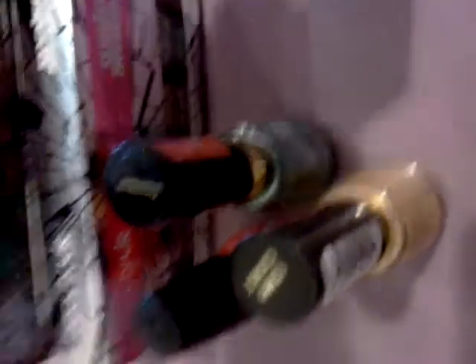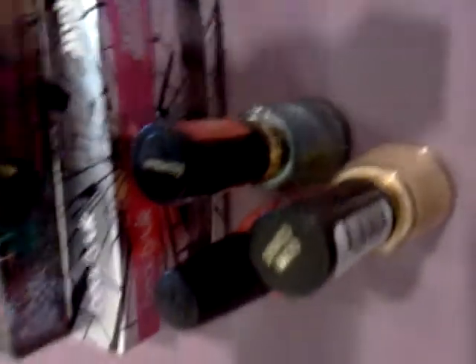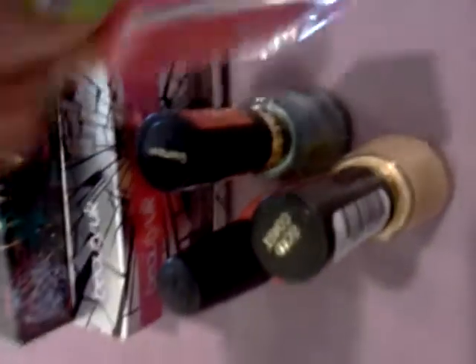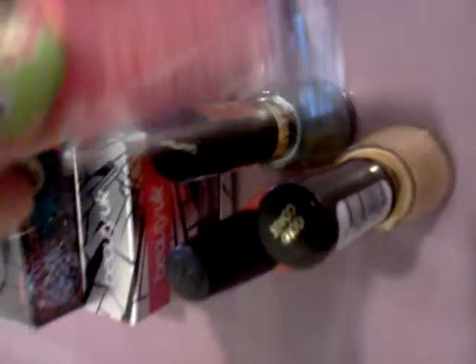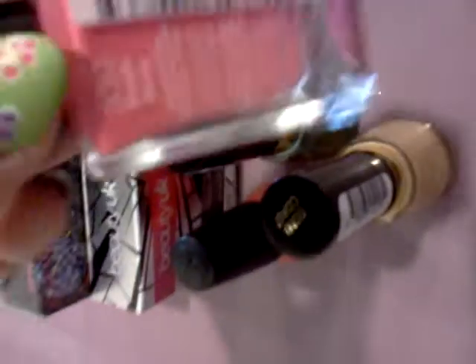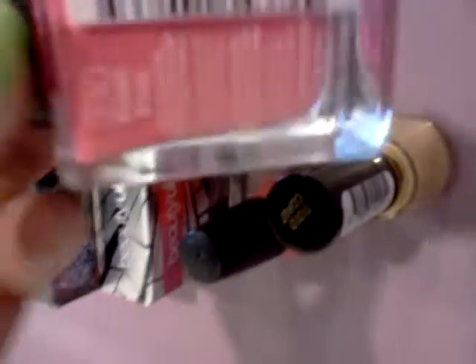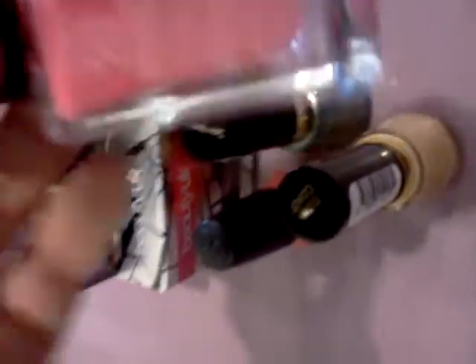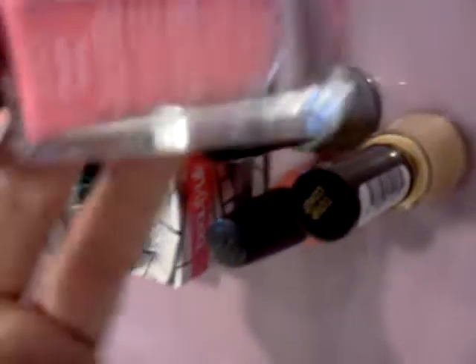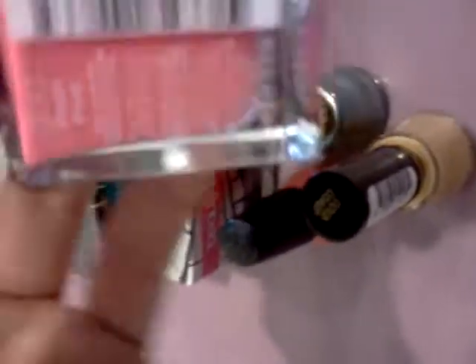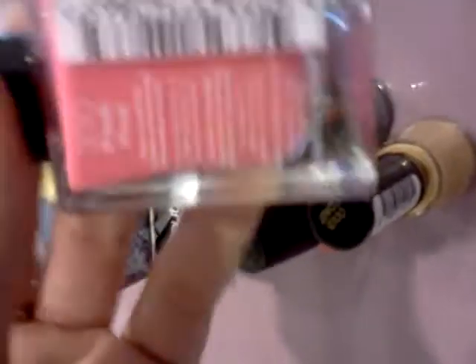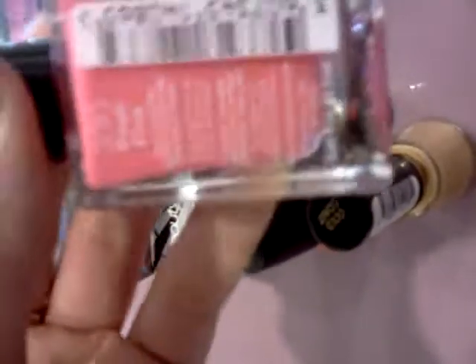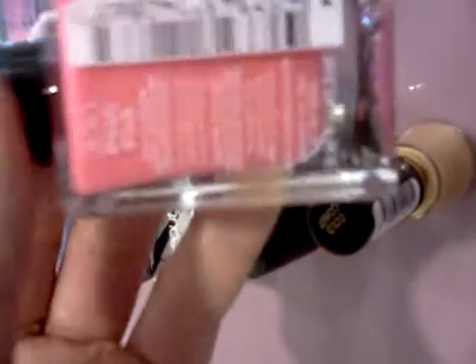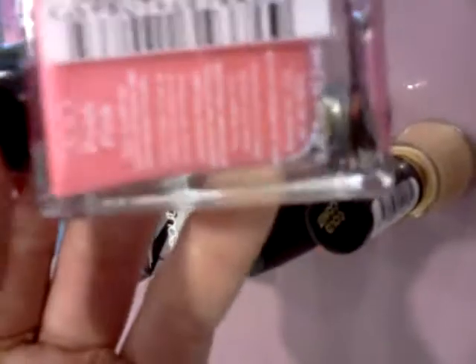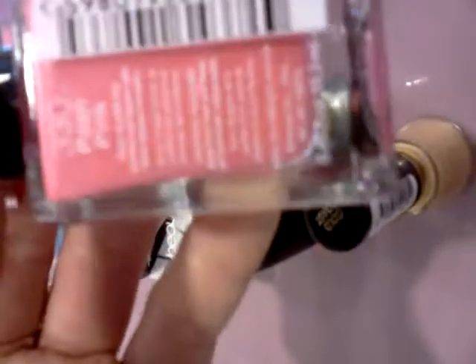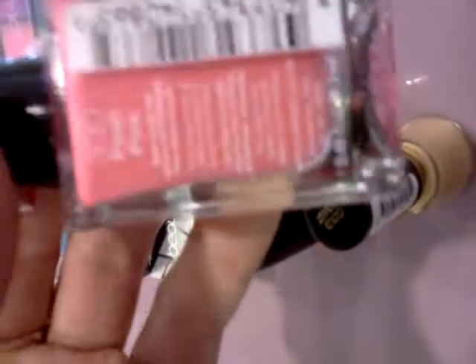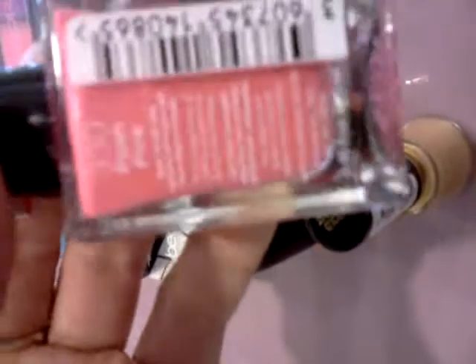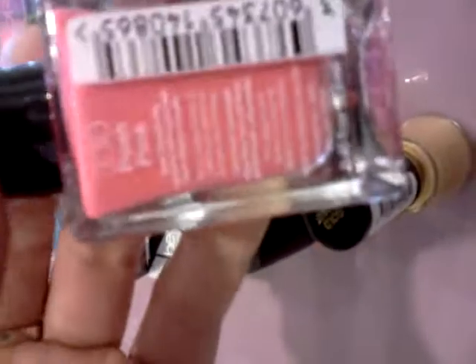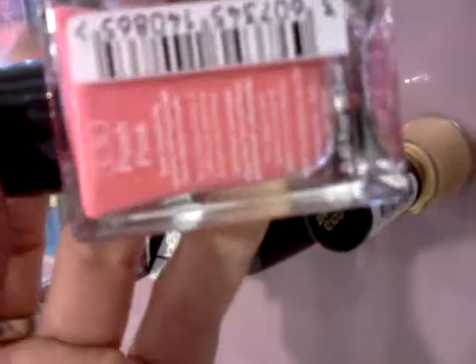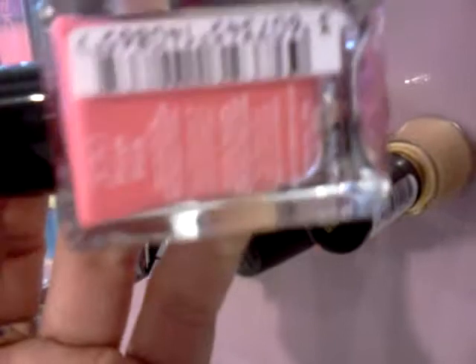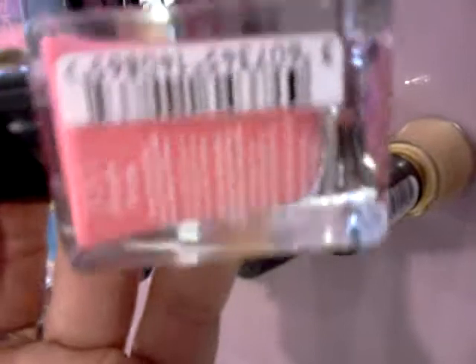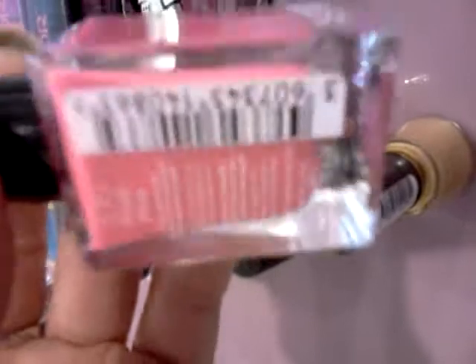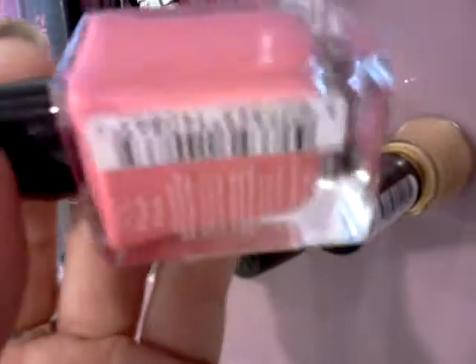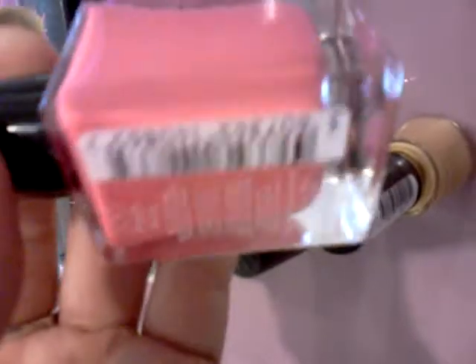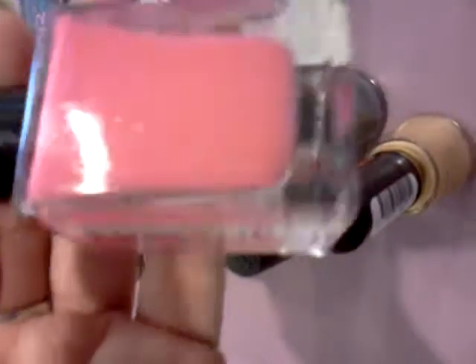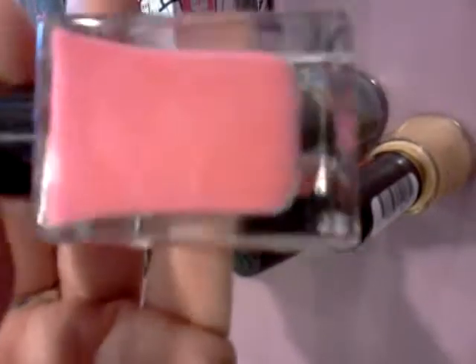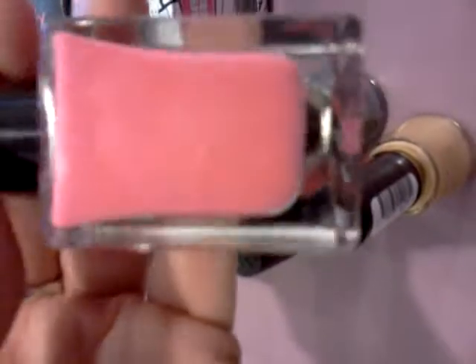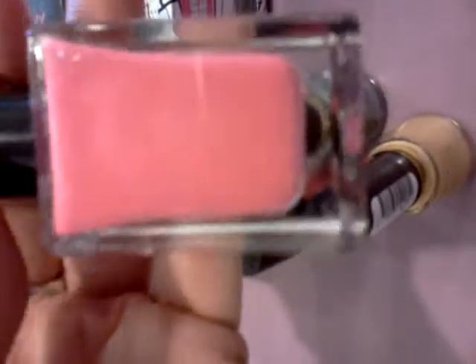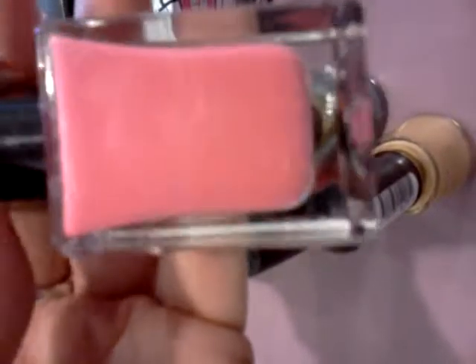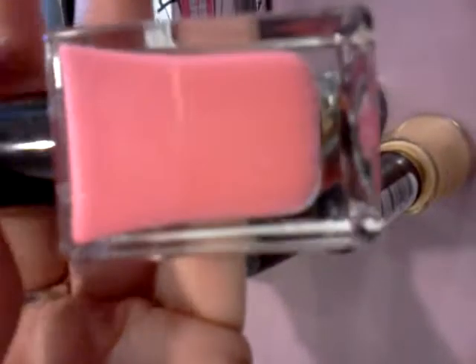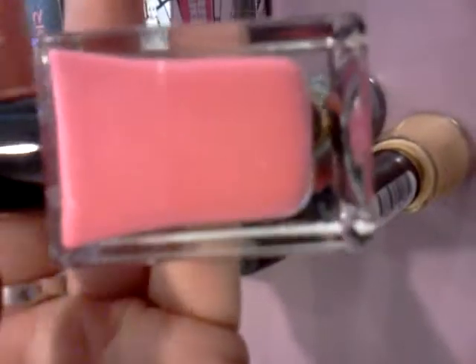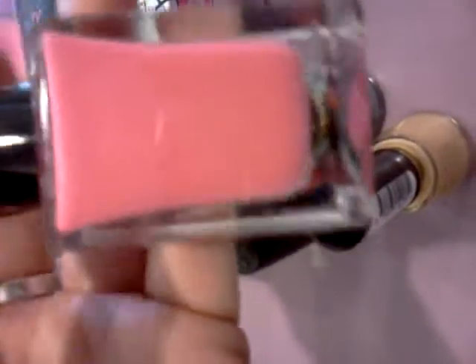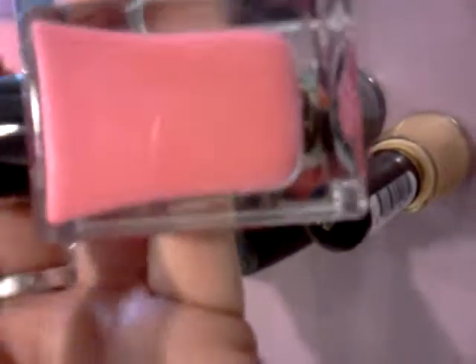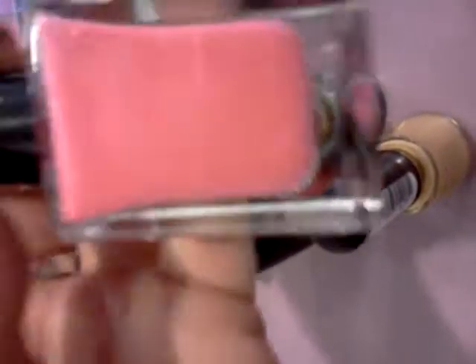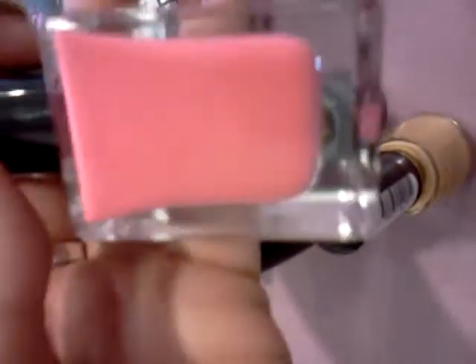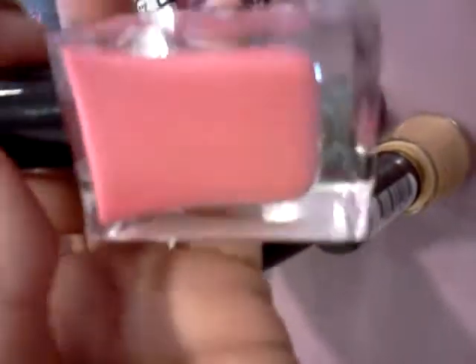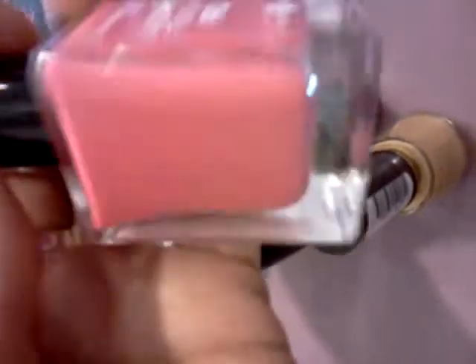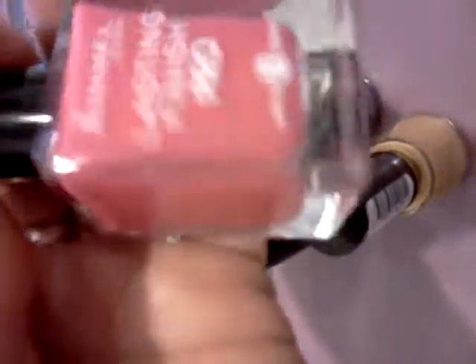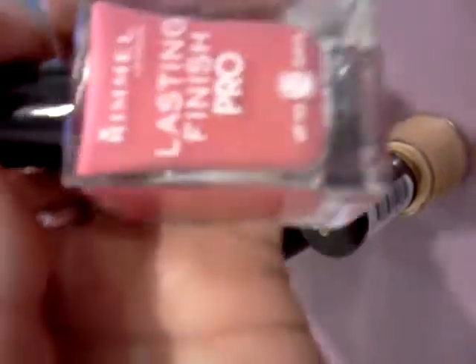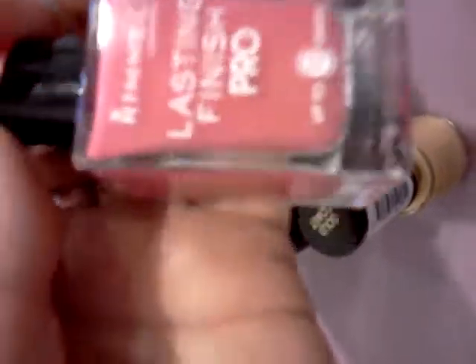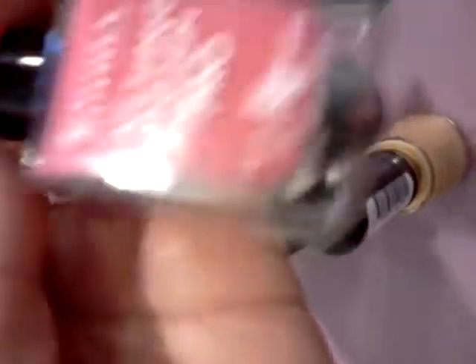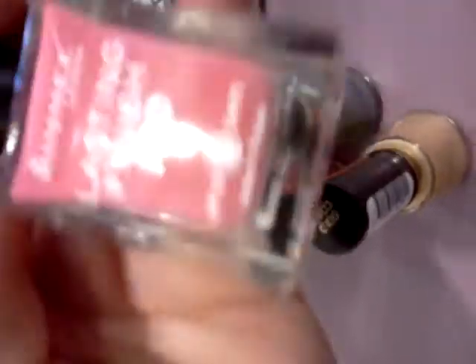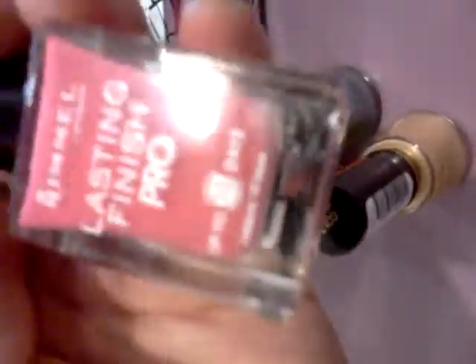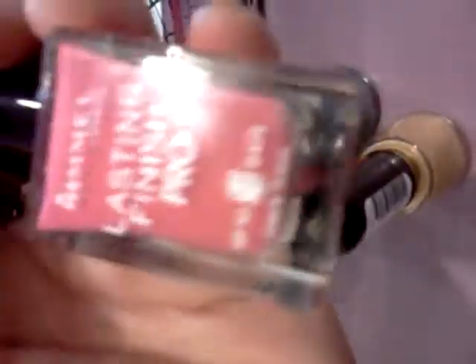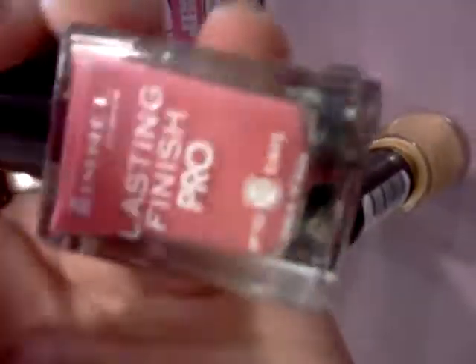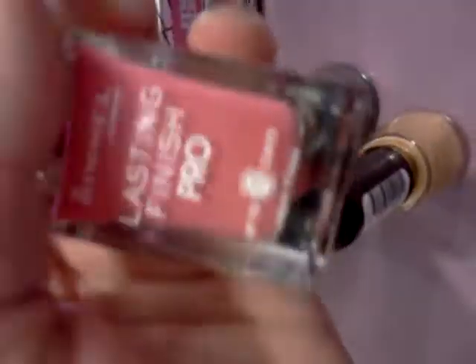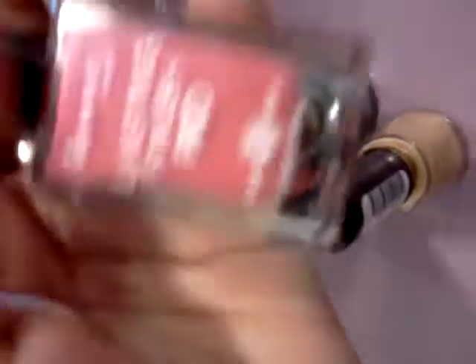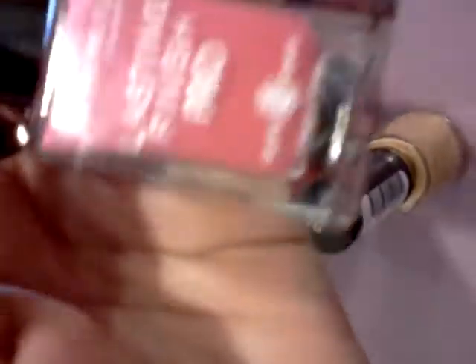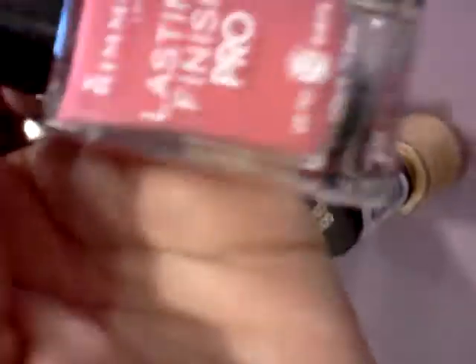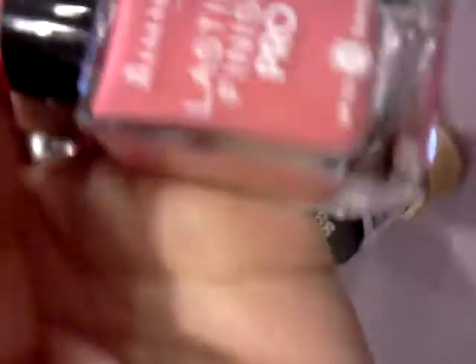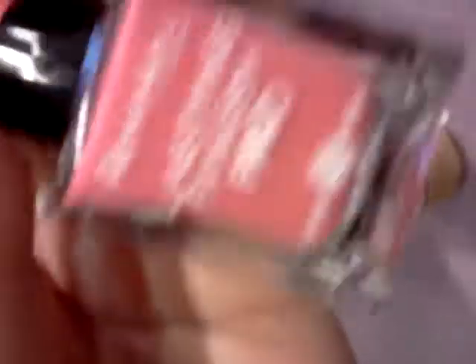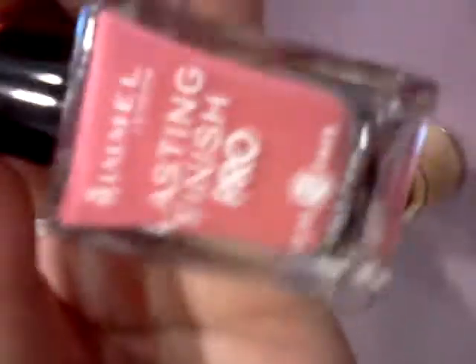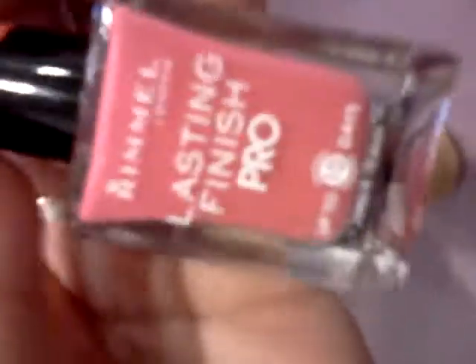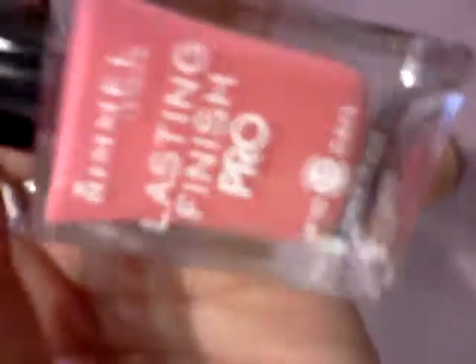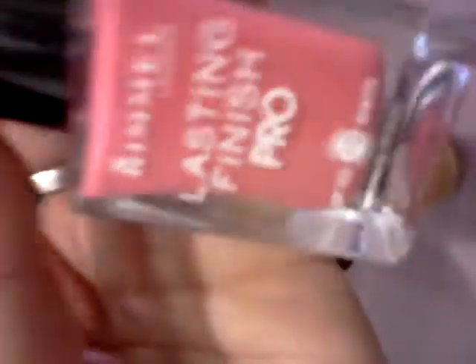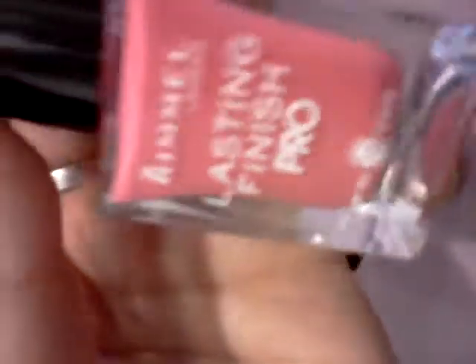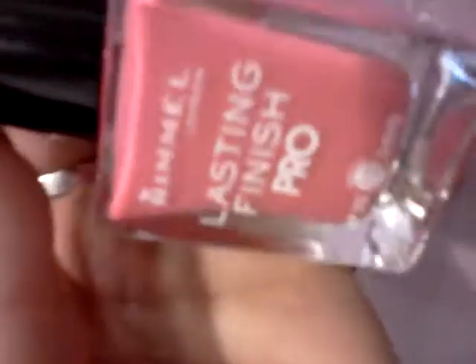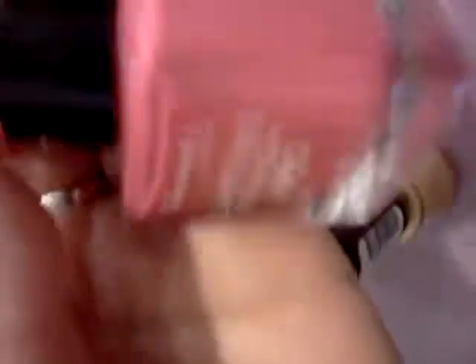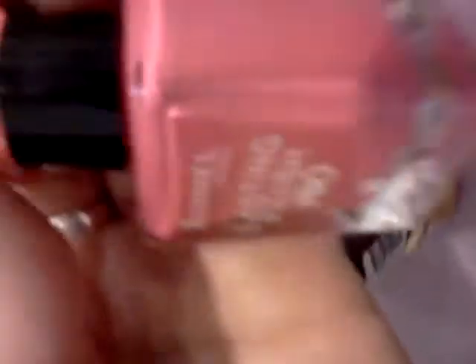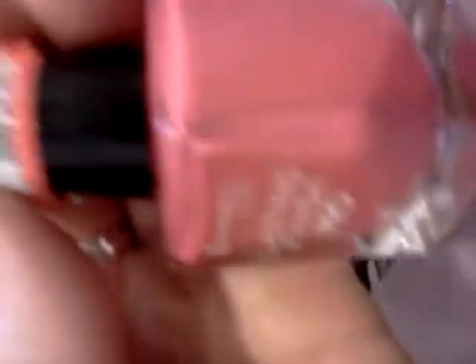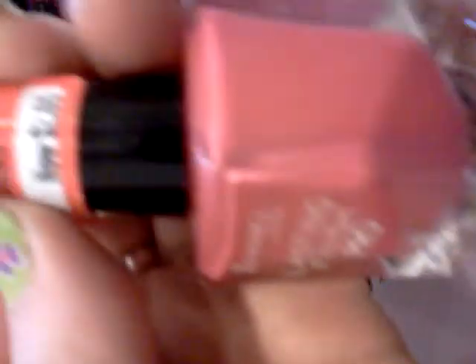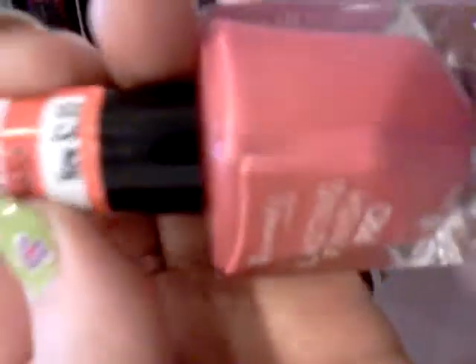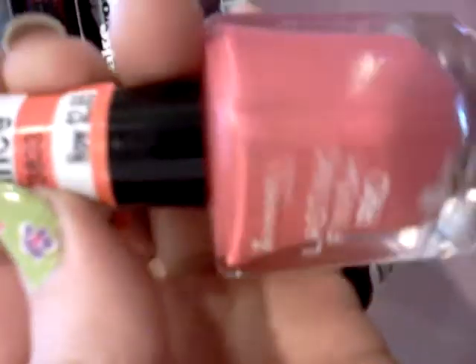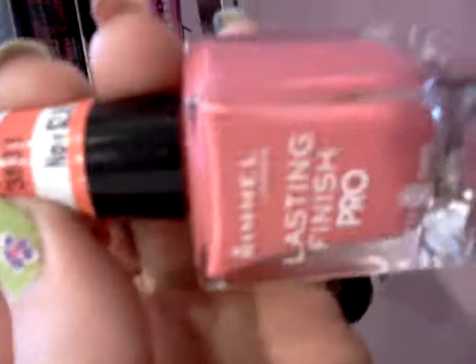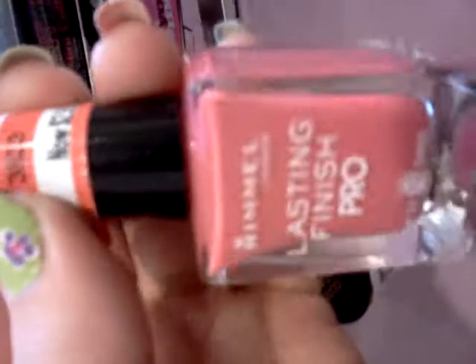From Target I got this Rimmel called Posh Pink, and that was $2.65.